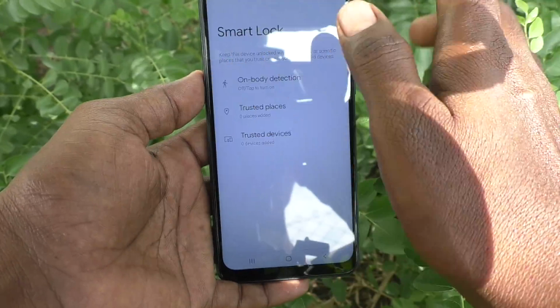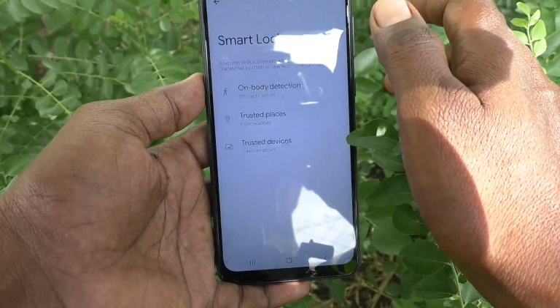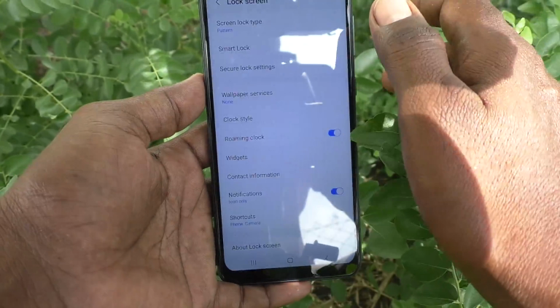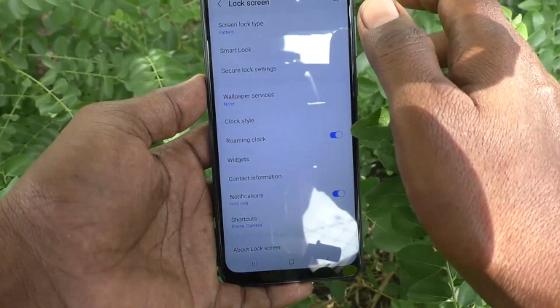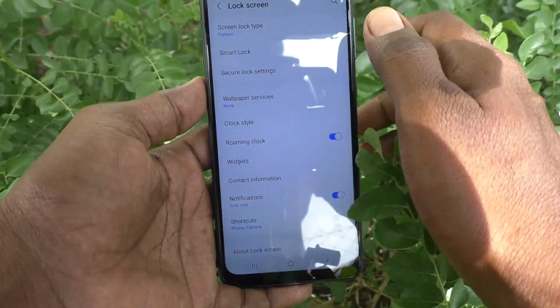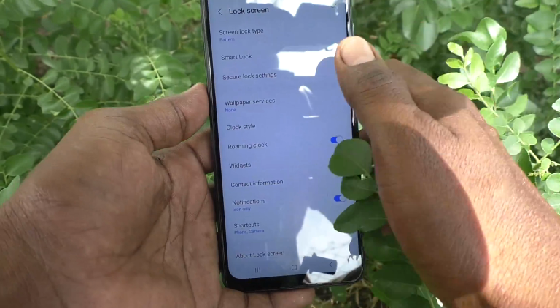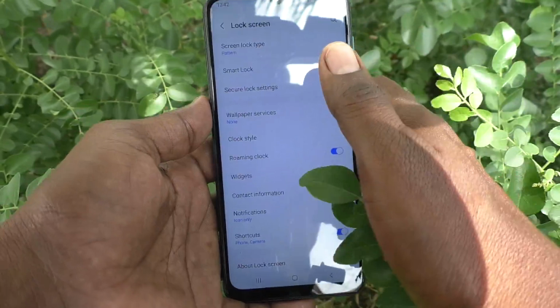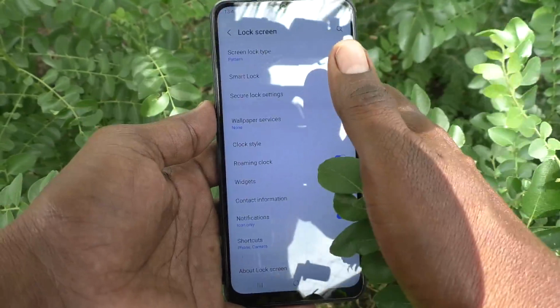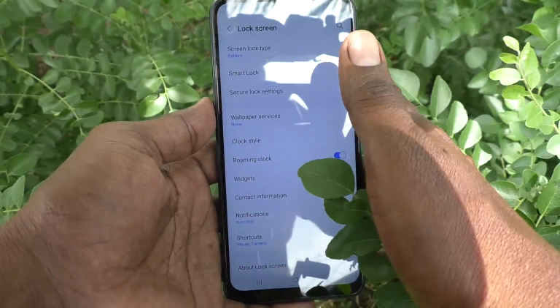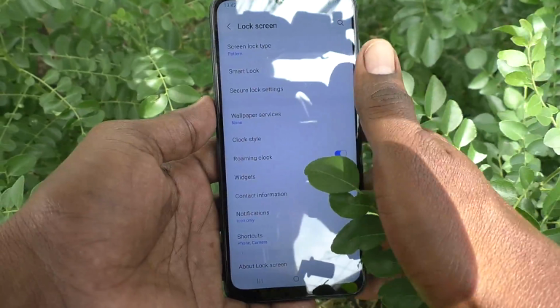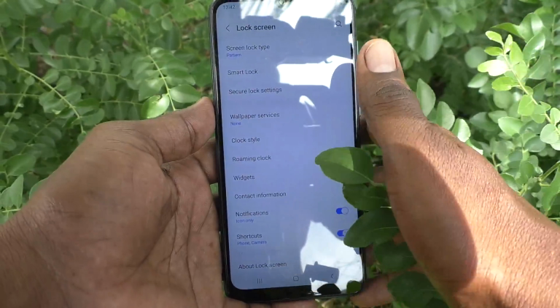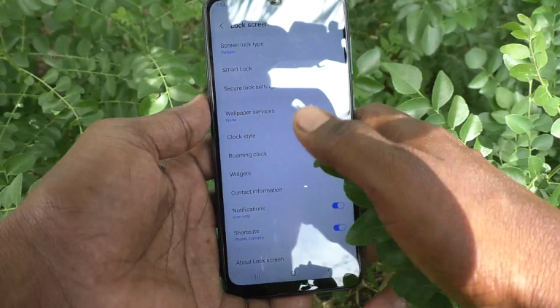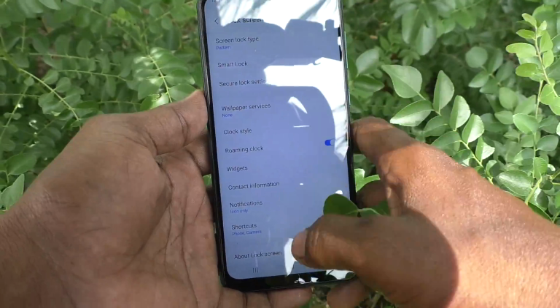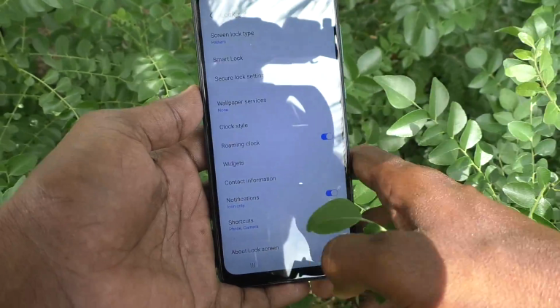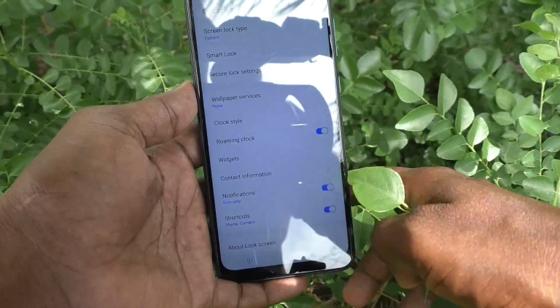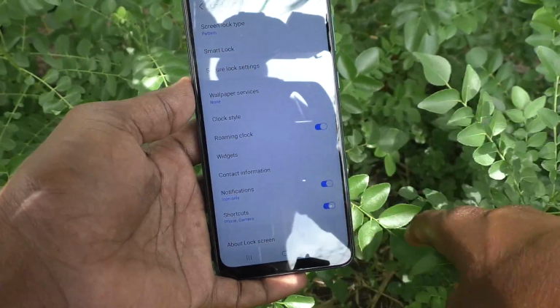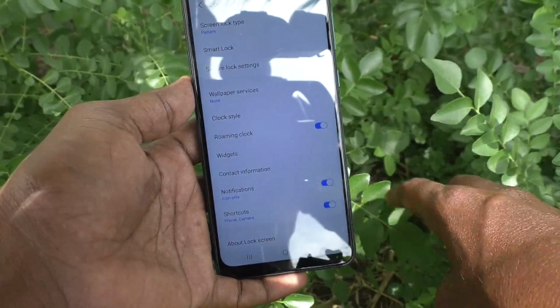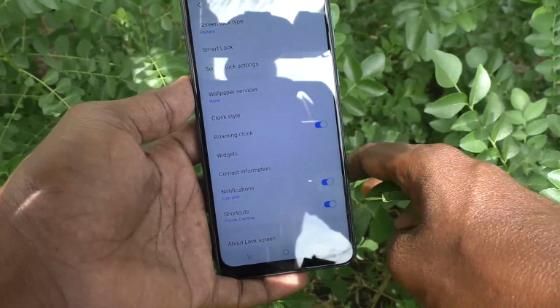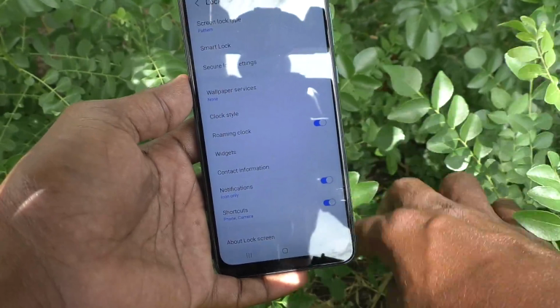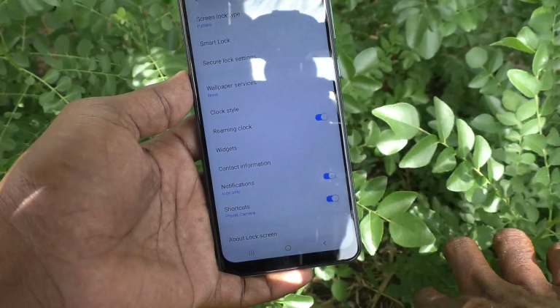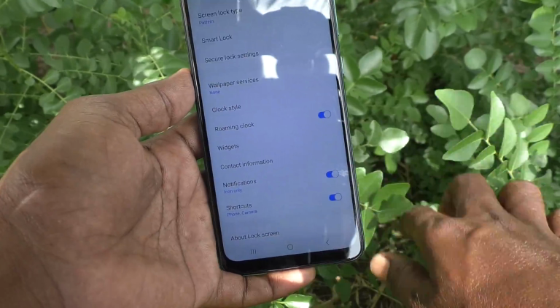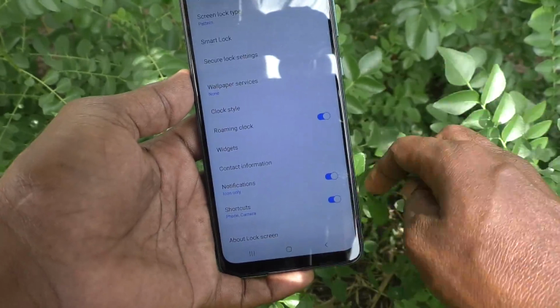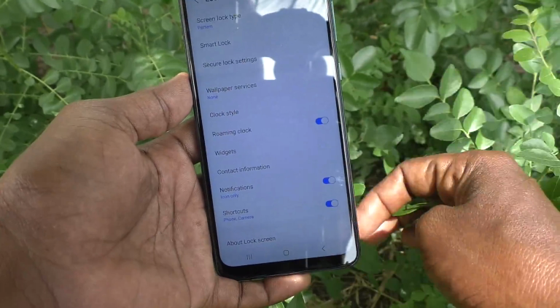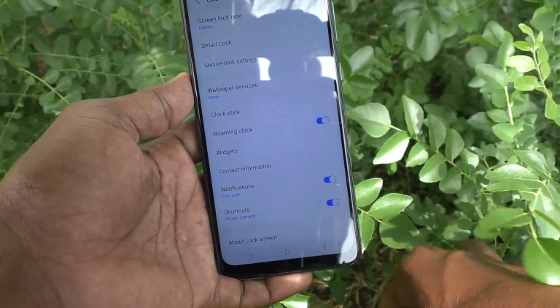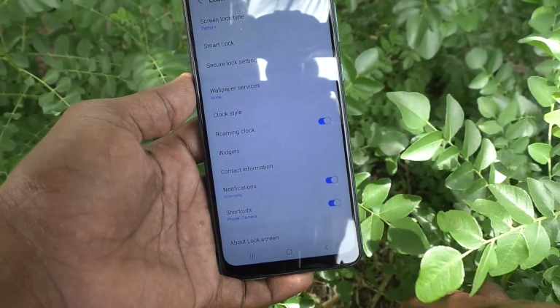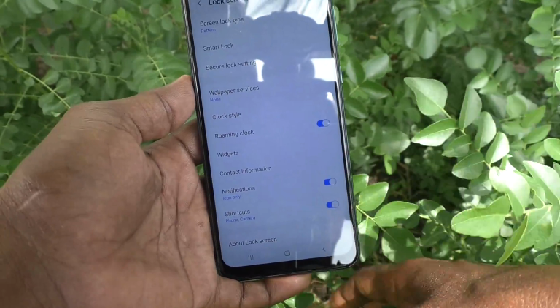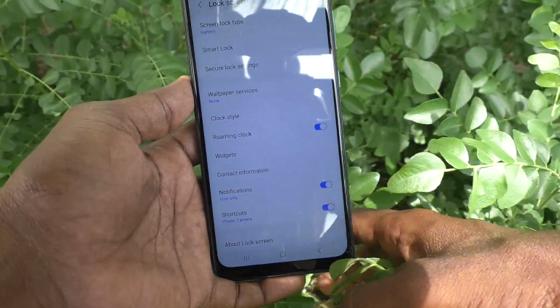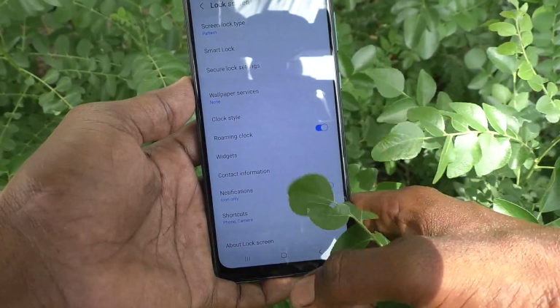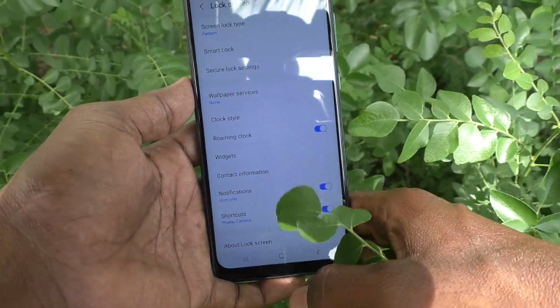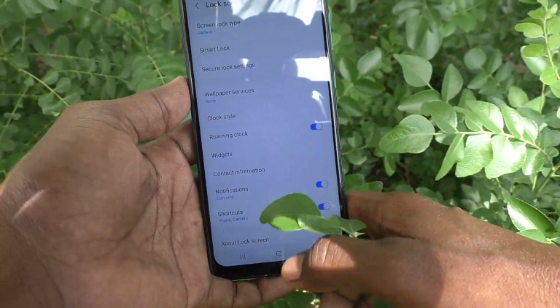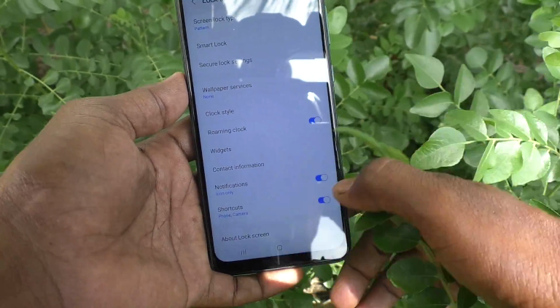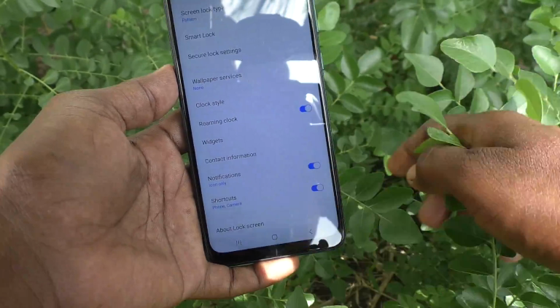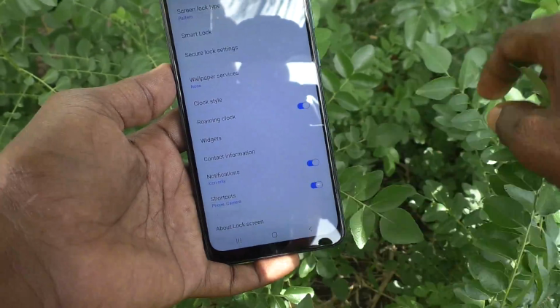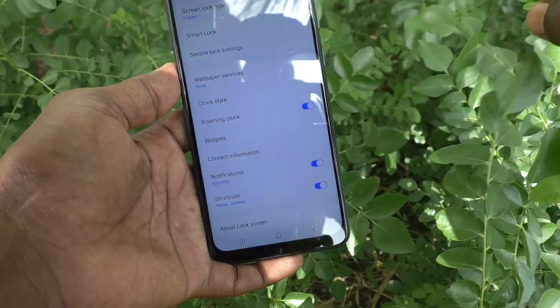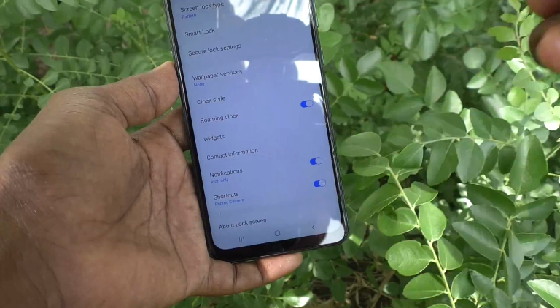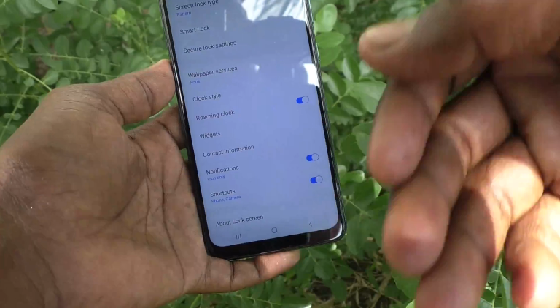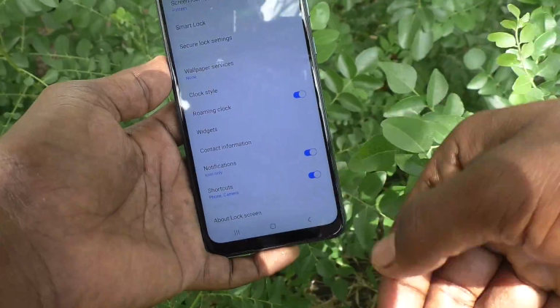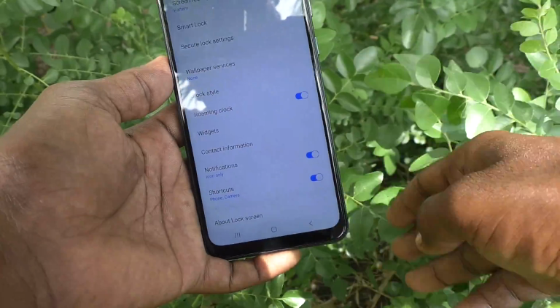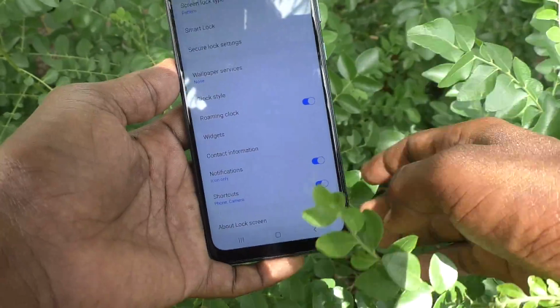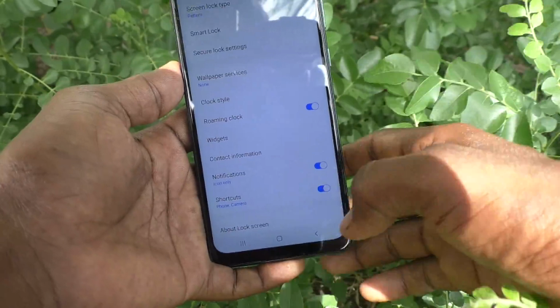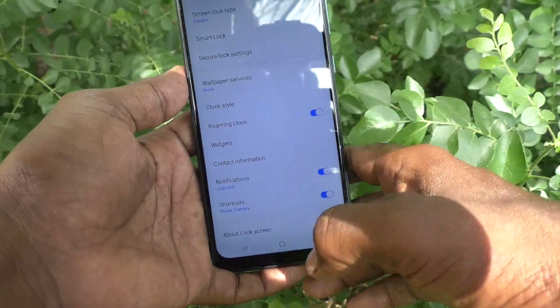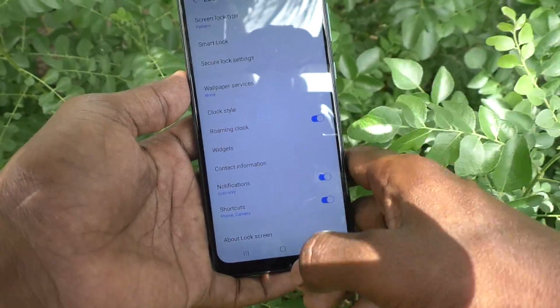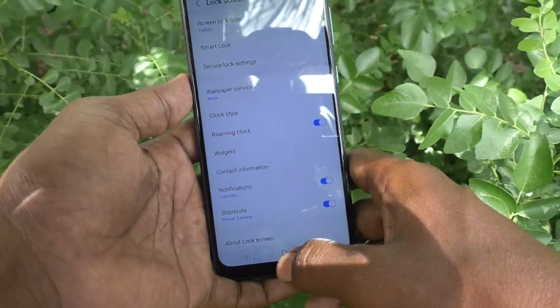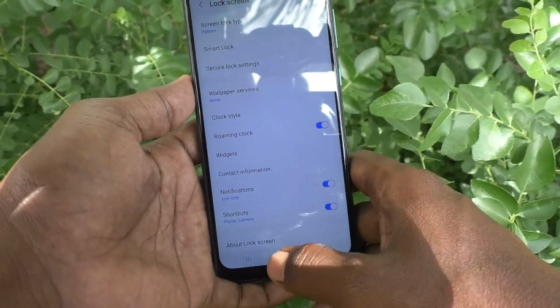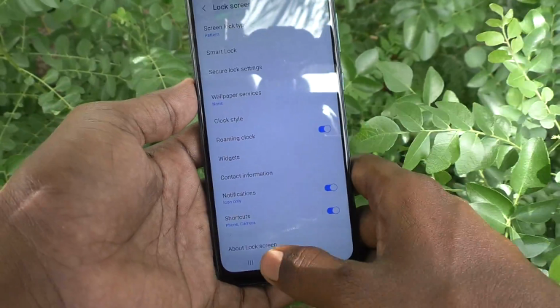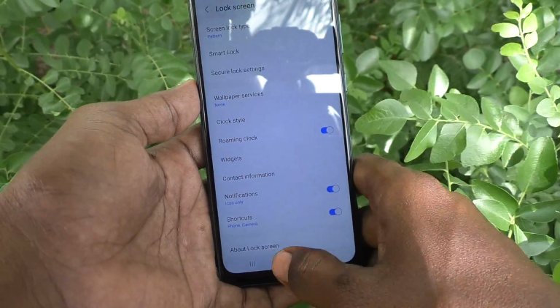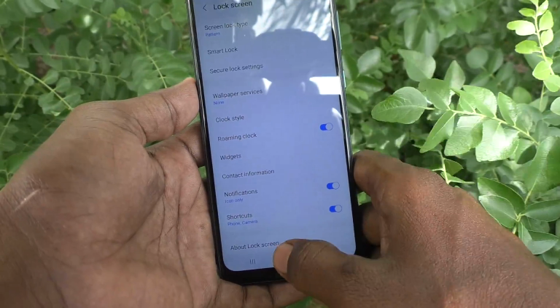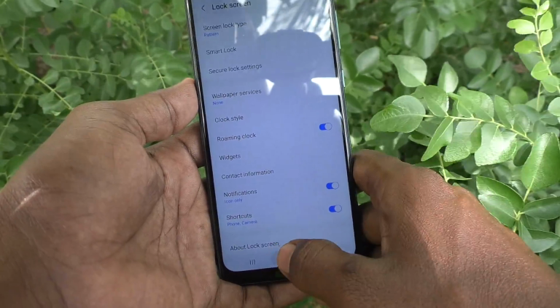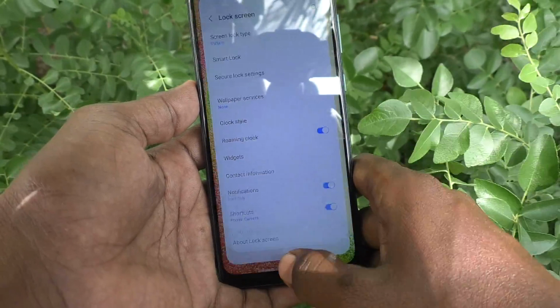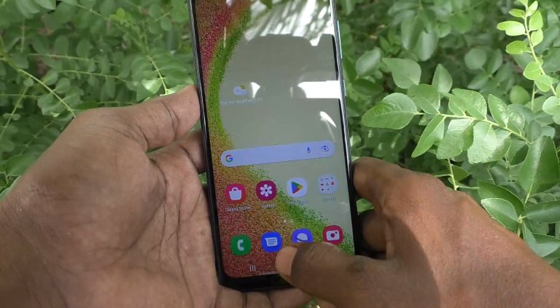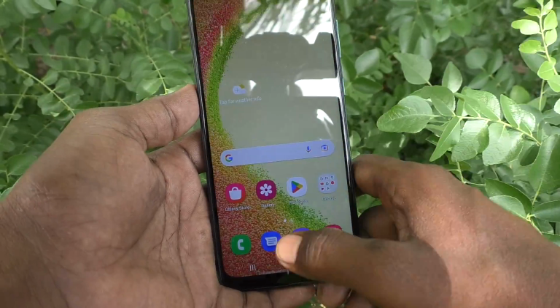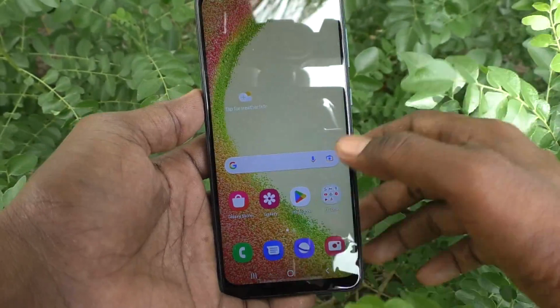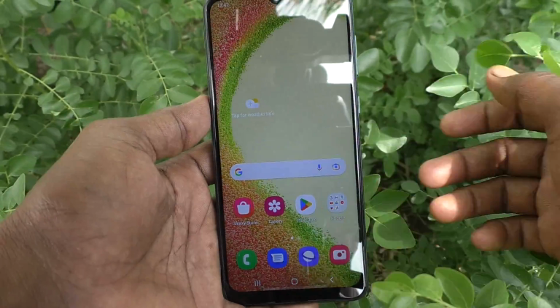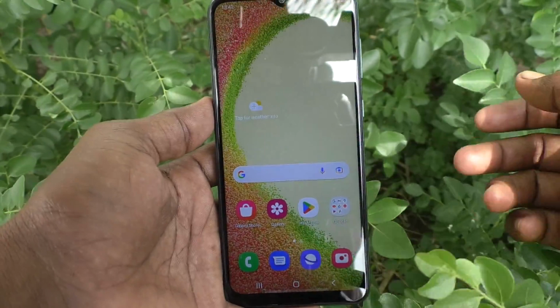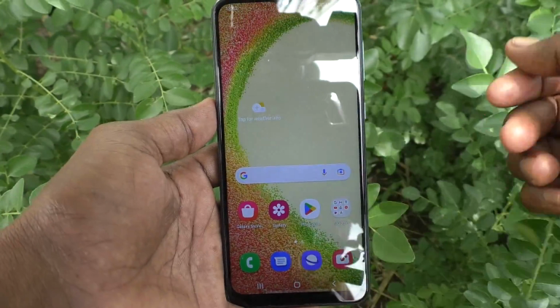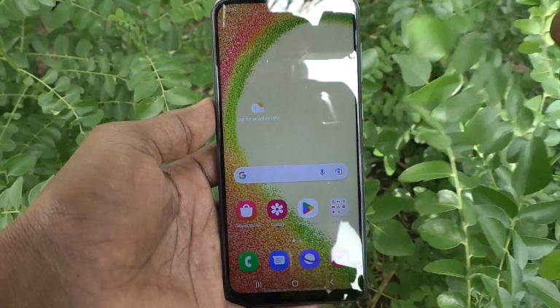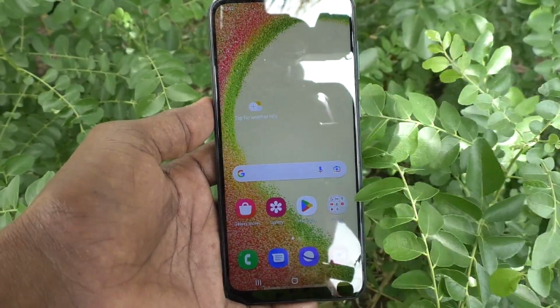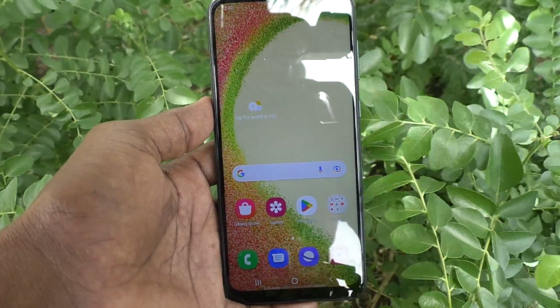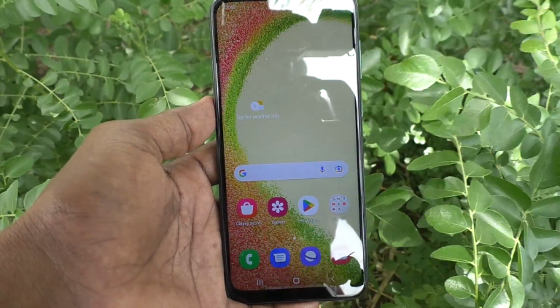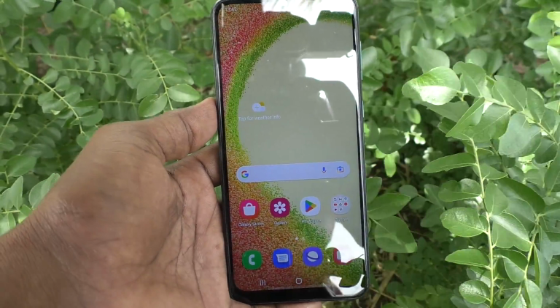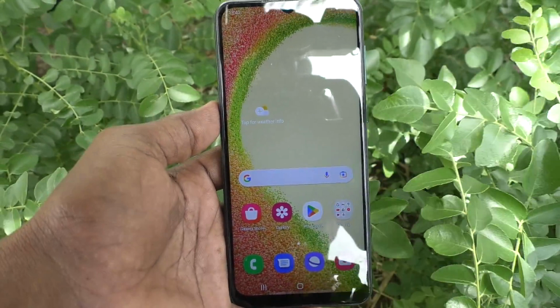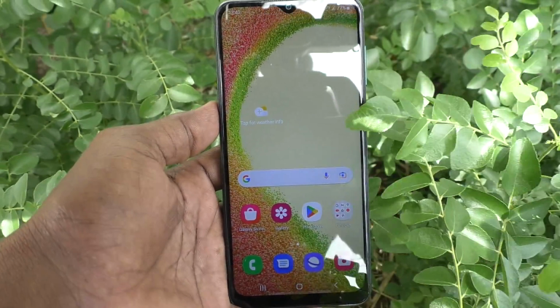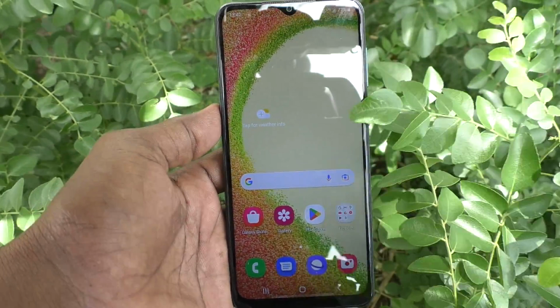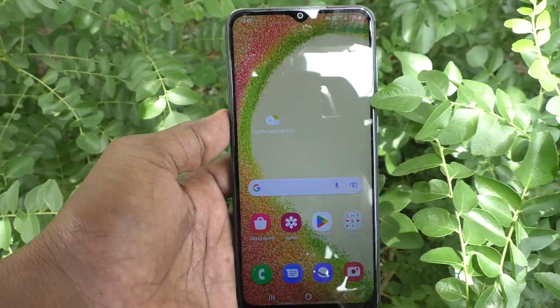In this way you can easily remove Smart Lock from your phone if you need to. That's all, friends. Thanks for watching, bye!